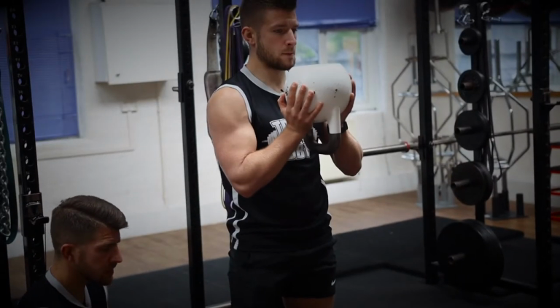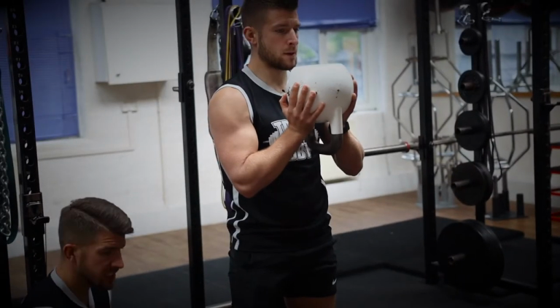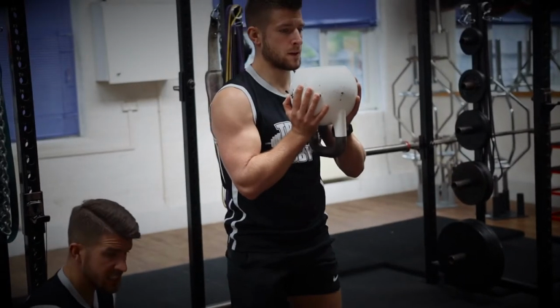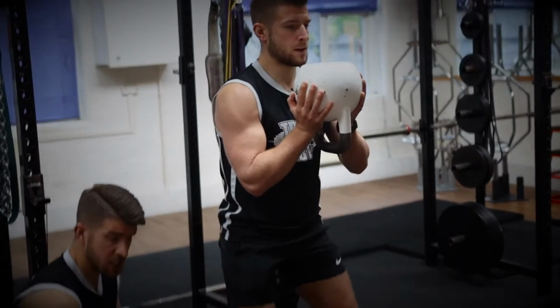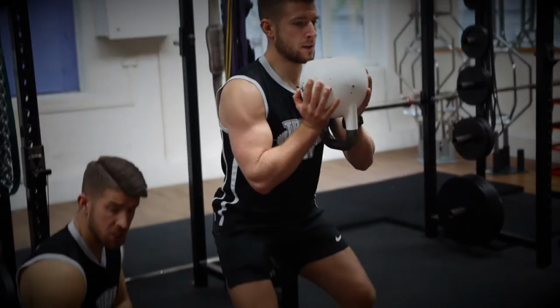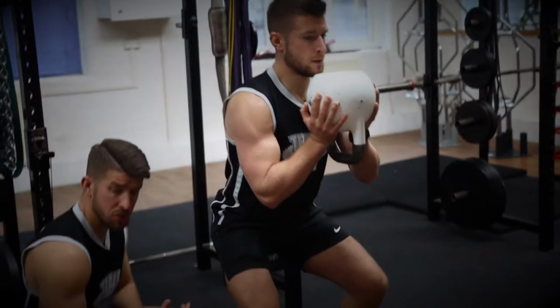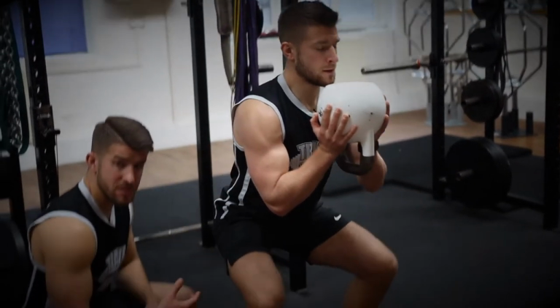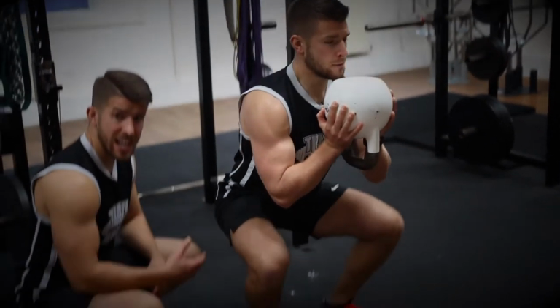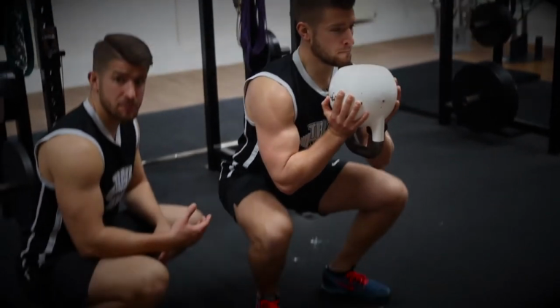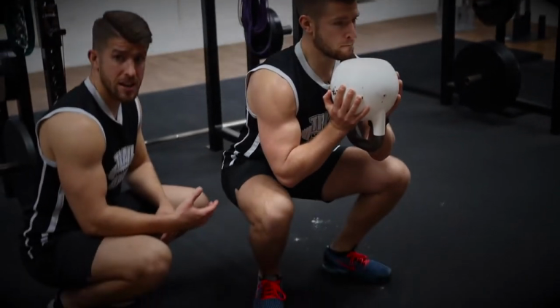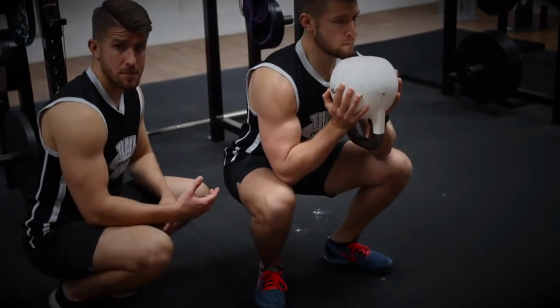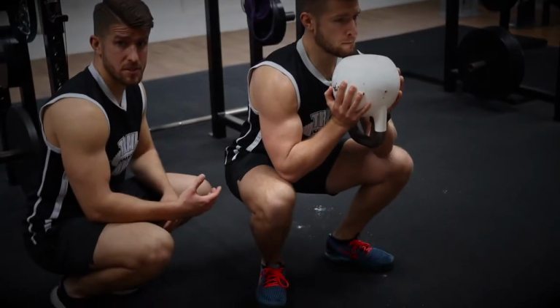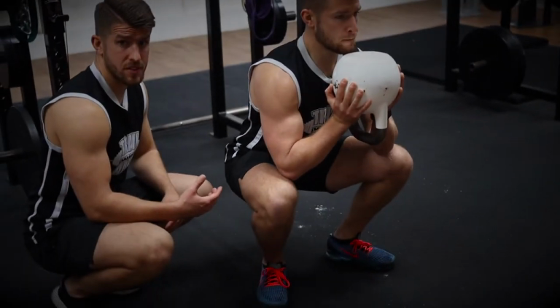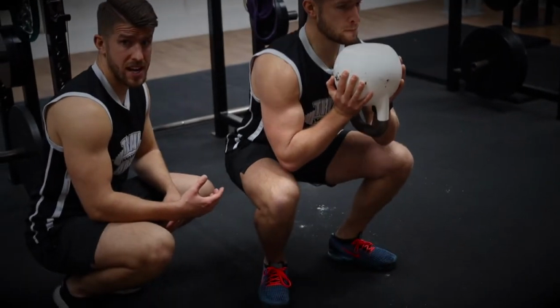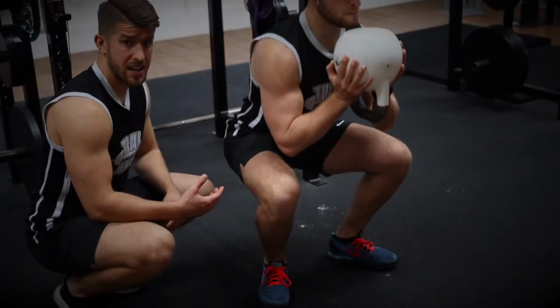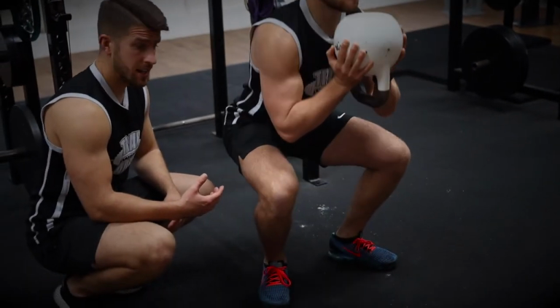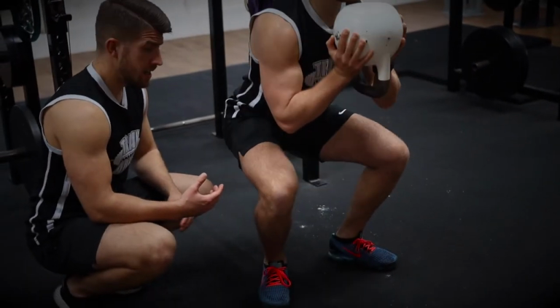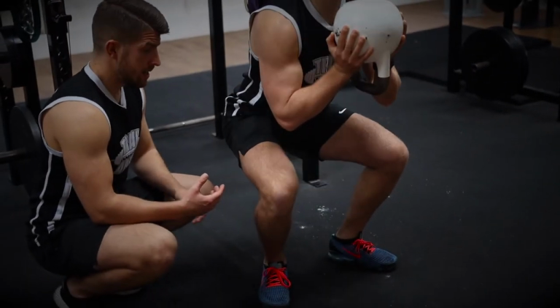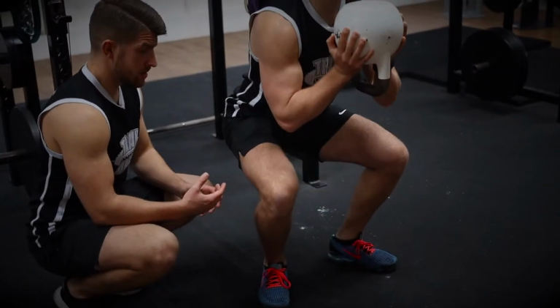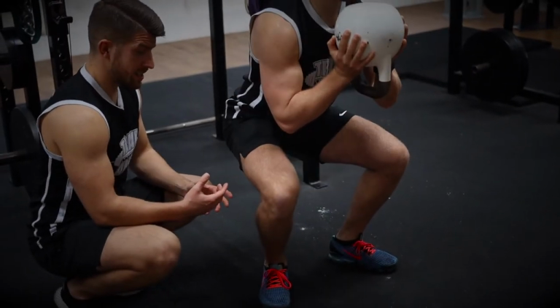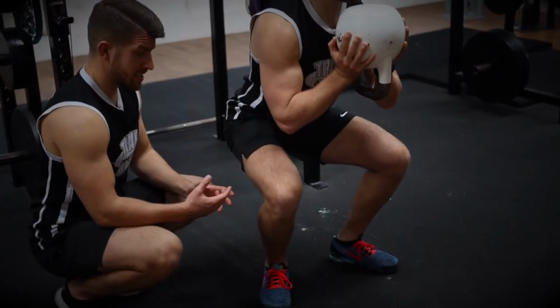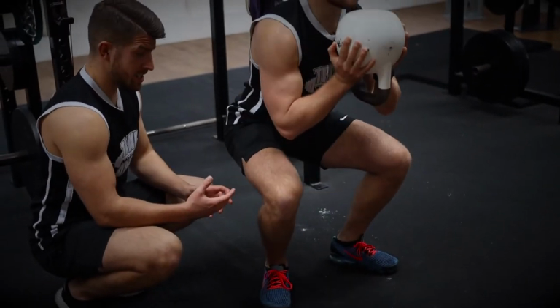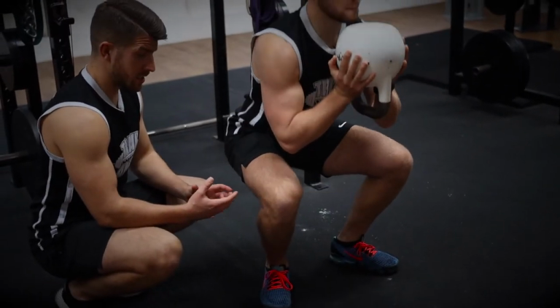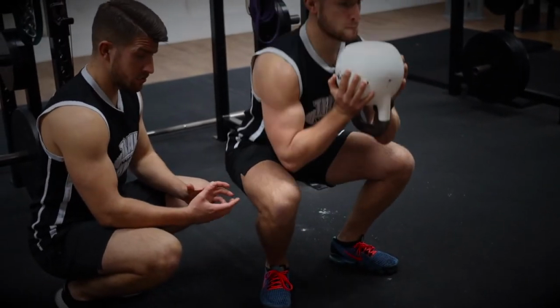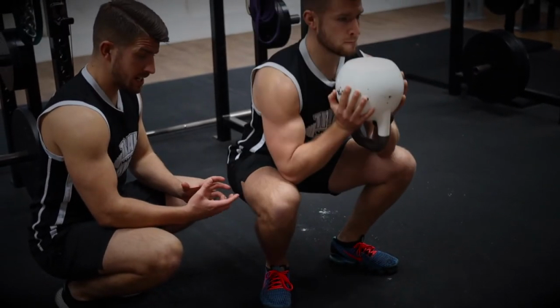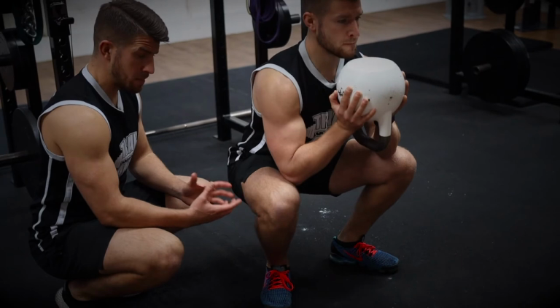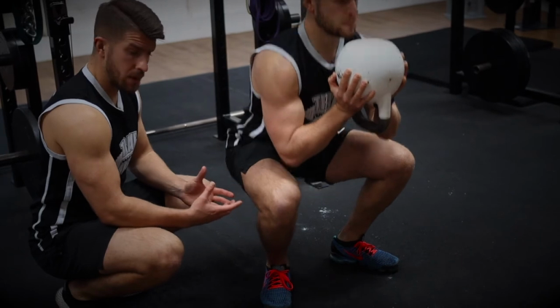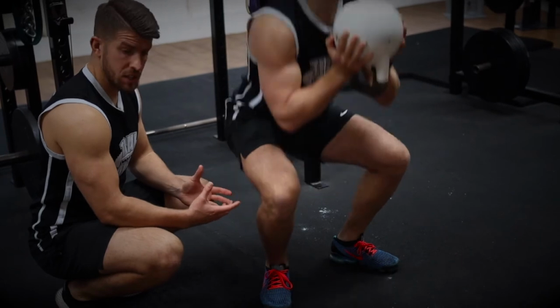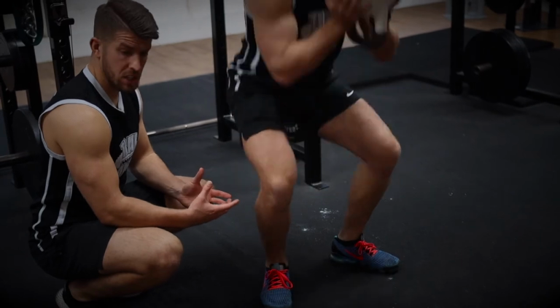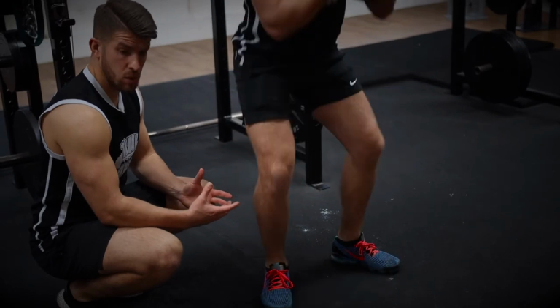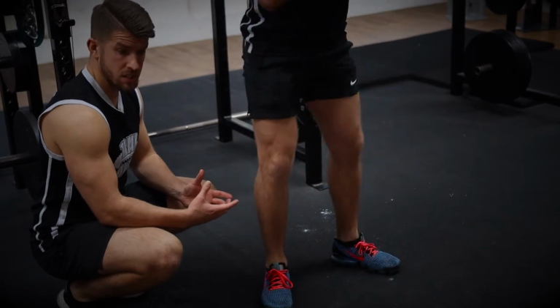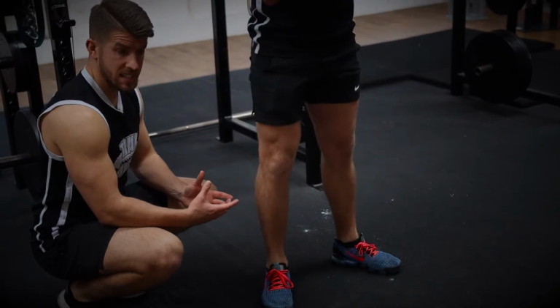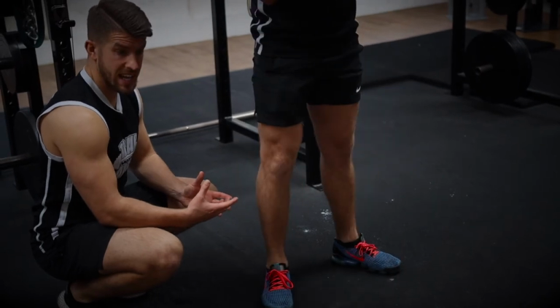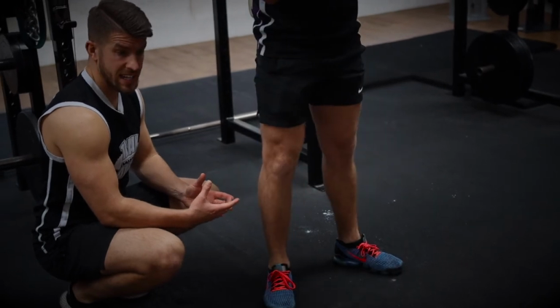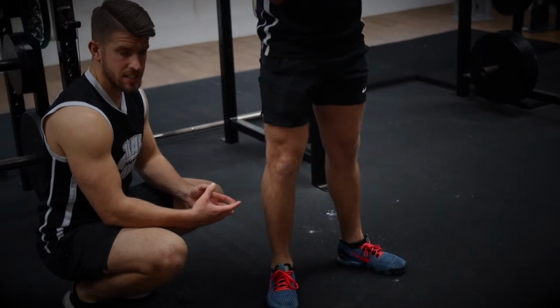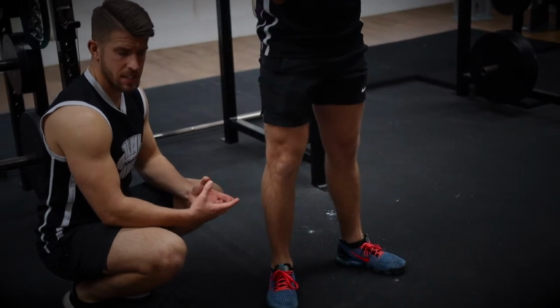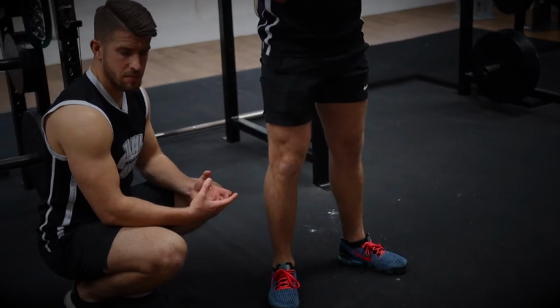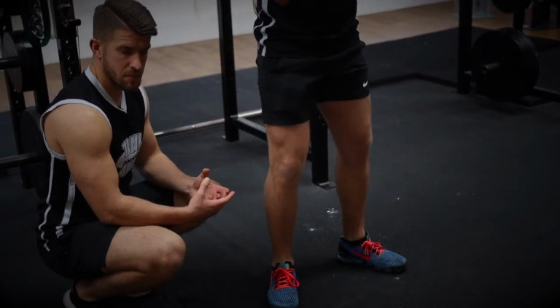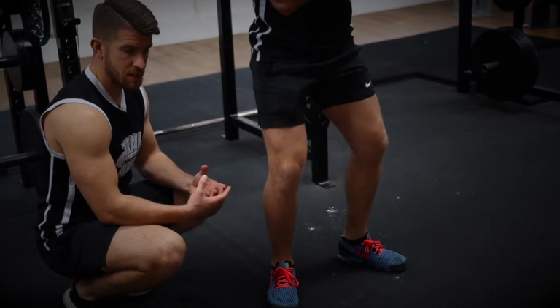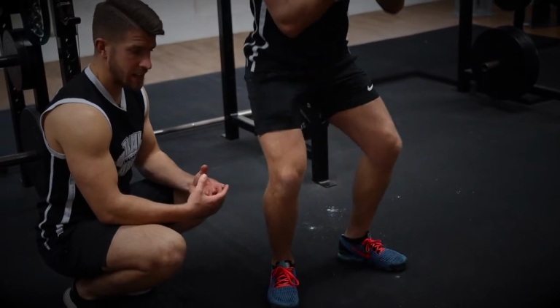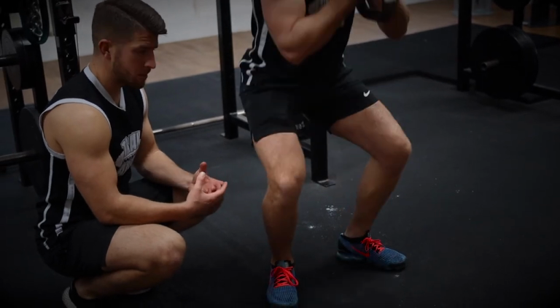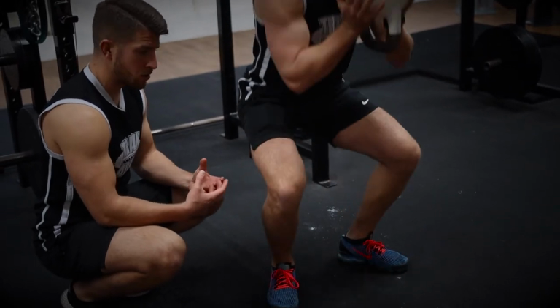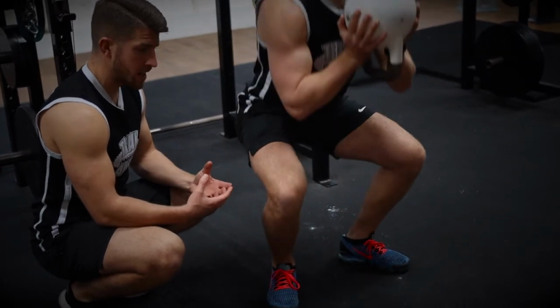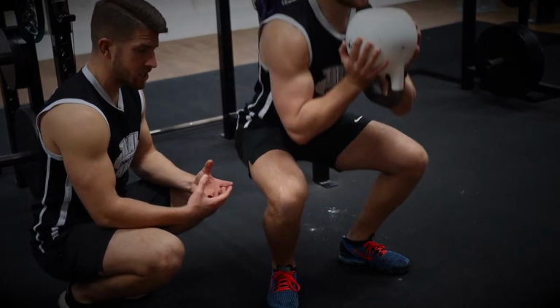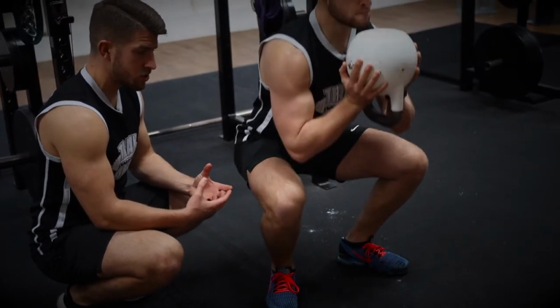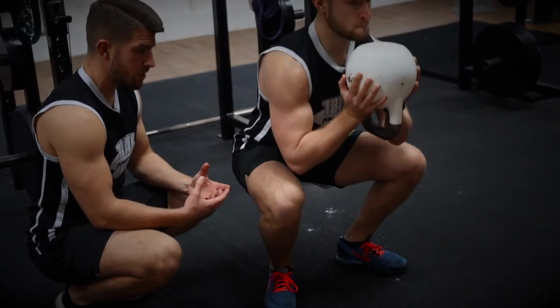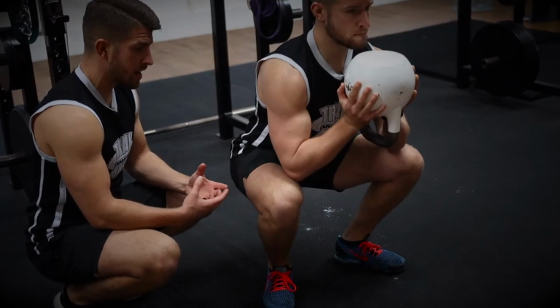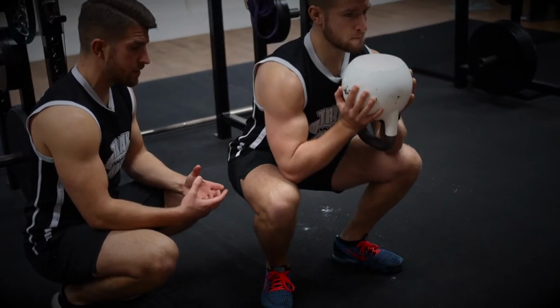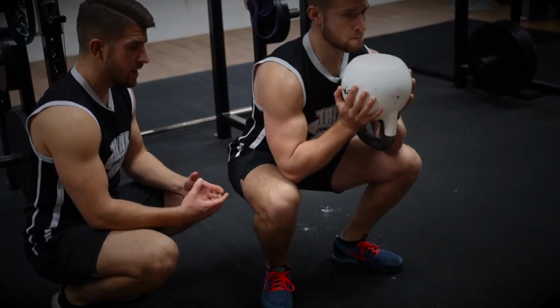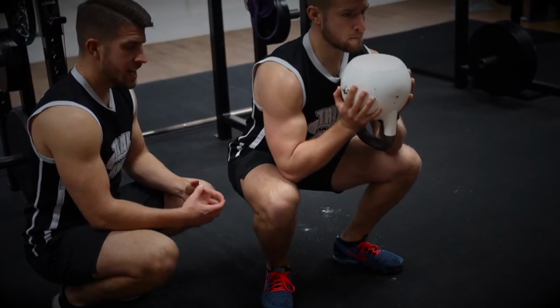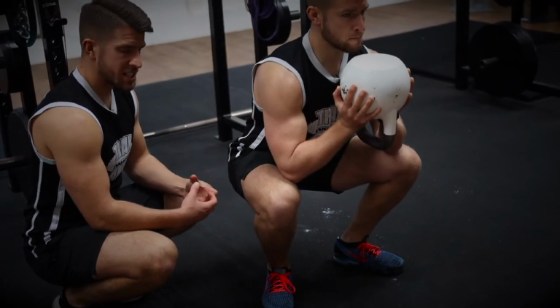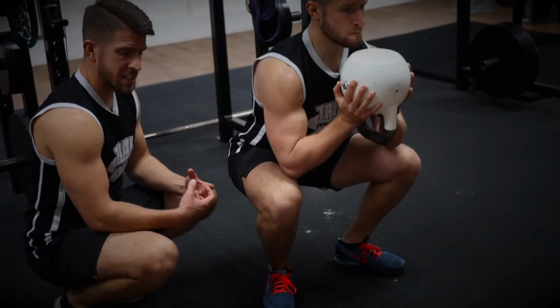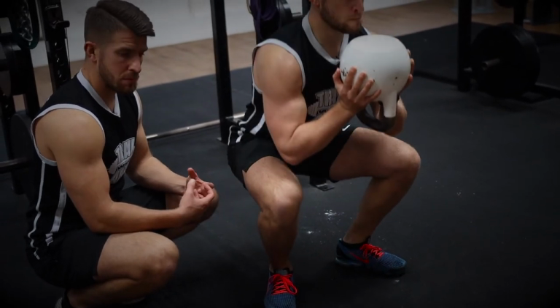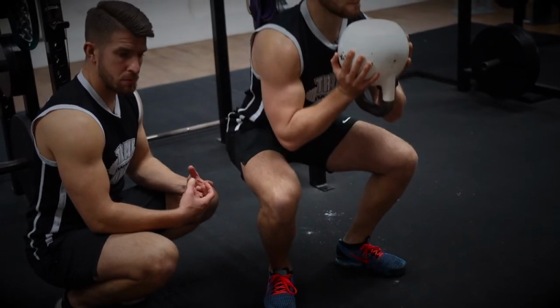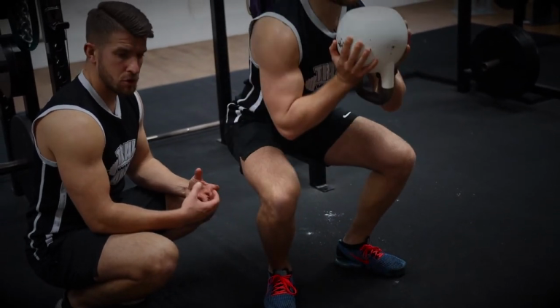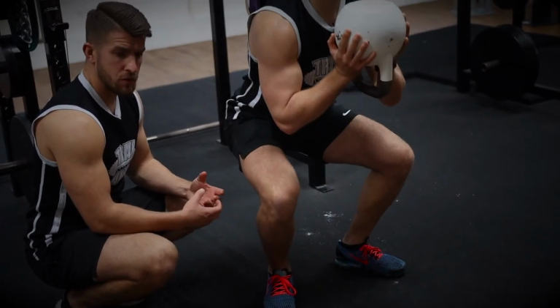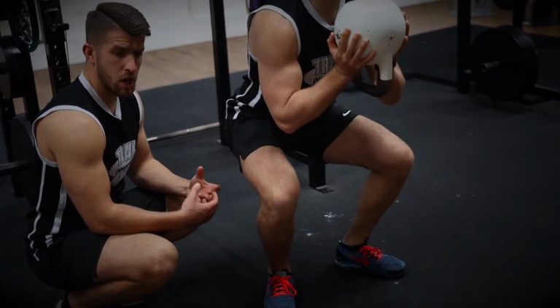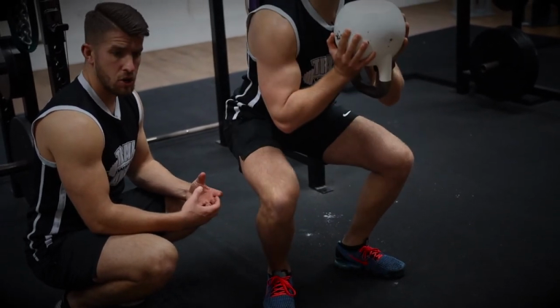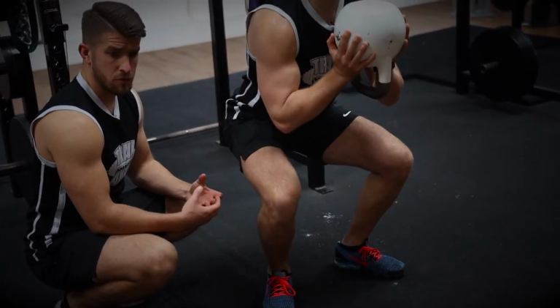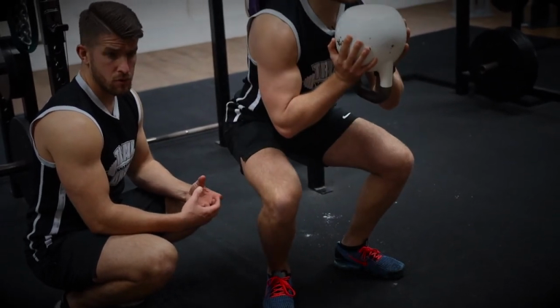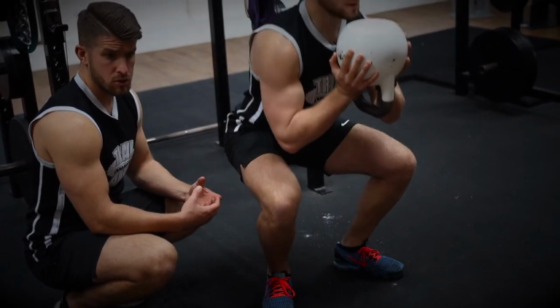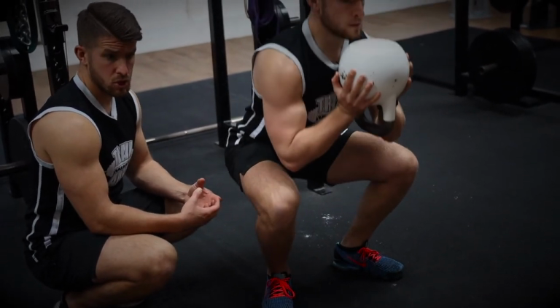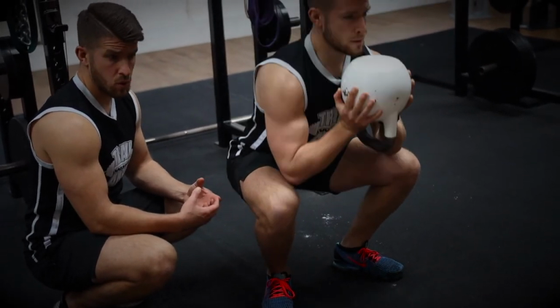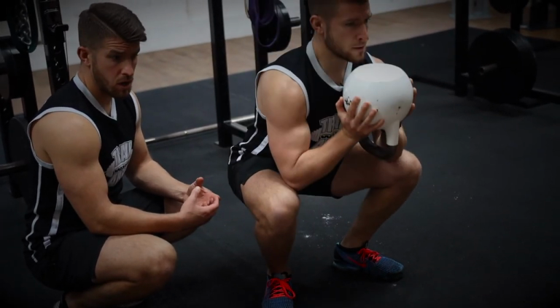He's going to do 10 reps of that. This is going to really burn the quads, develop great strength, and improve your overall squat.